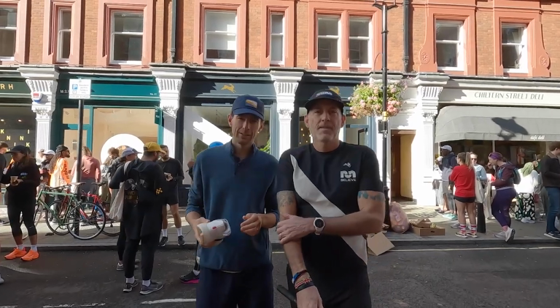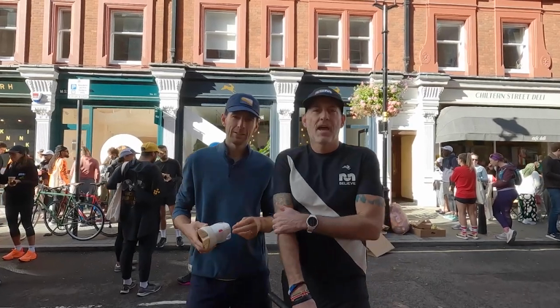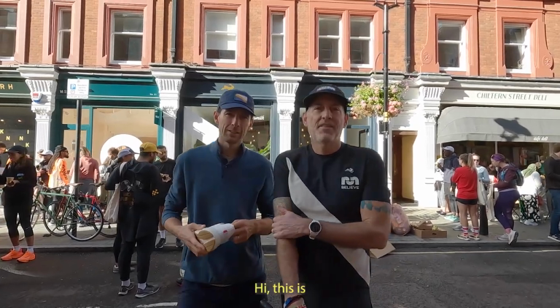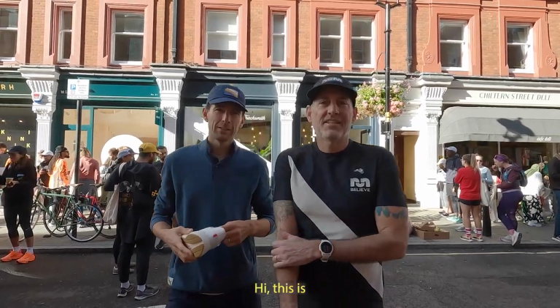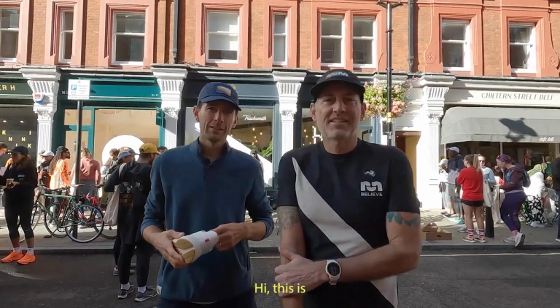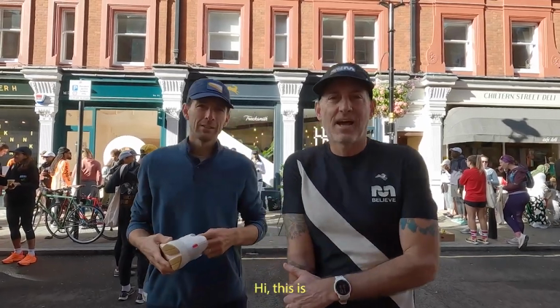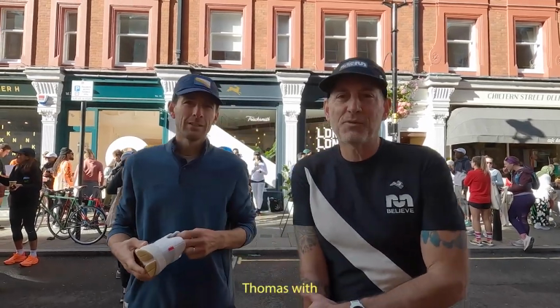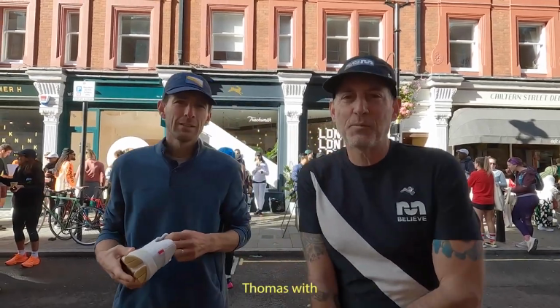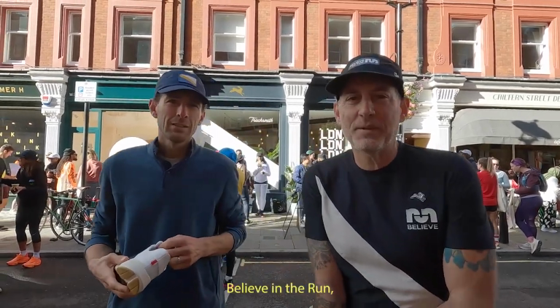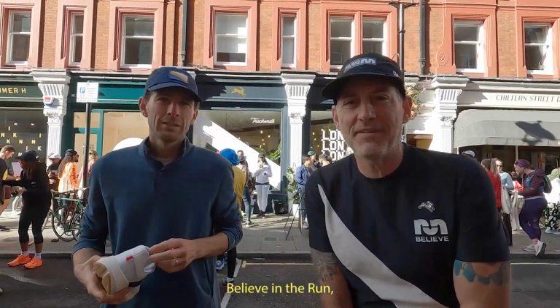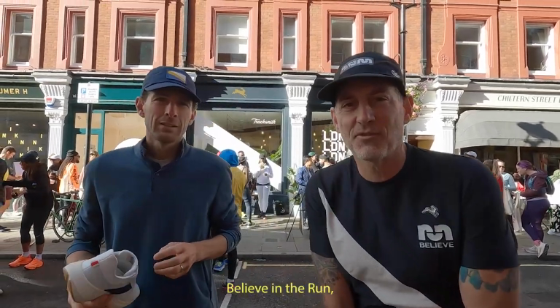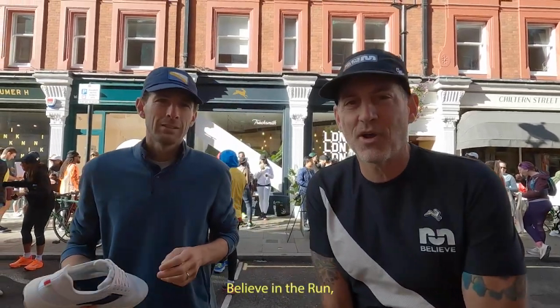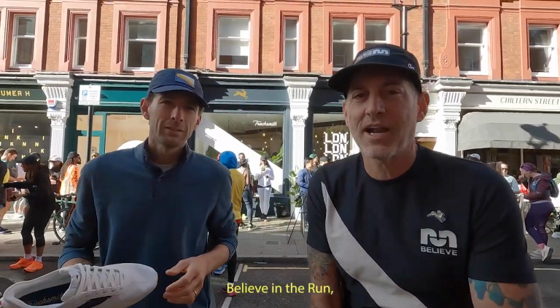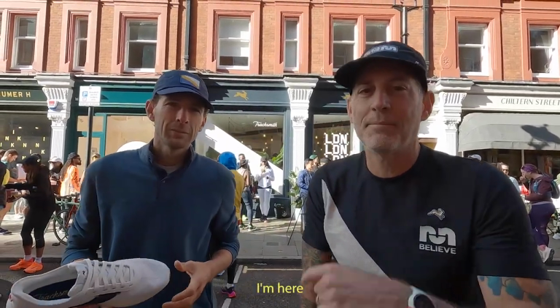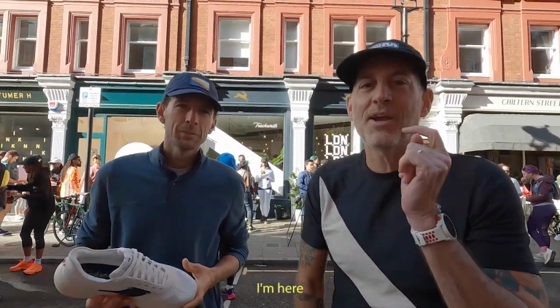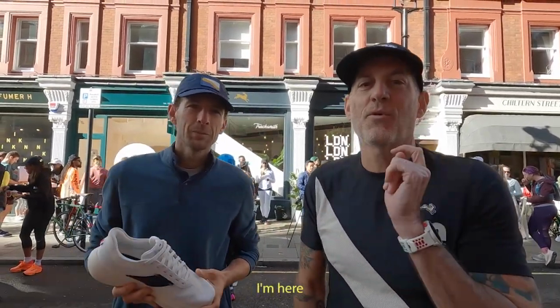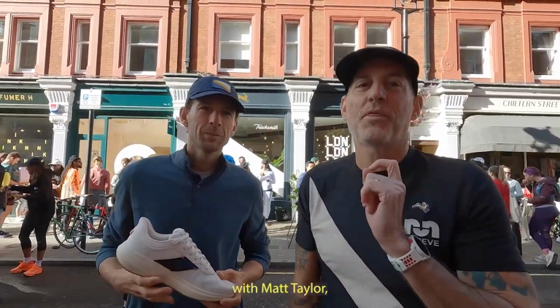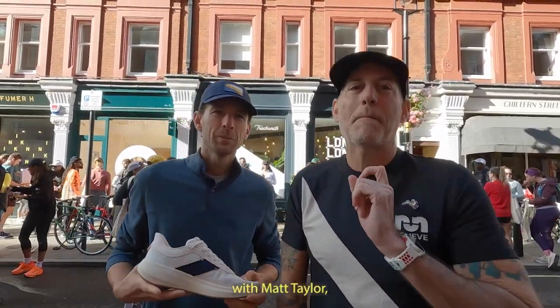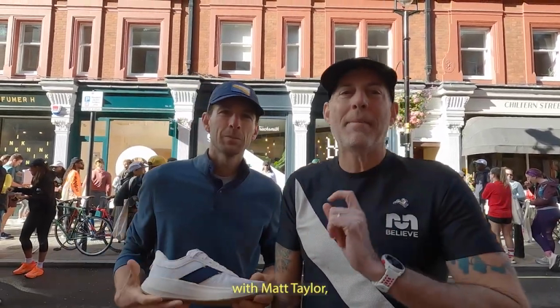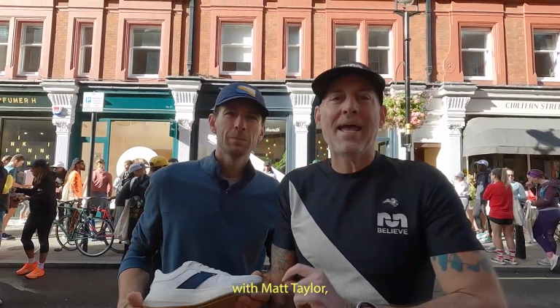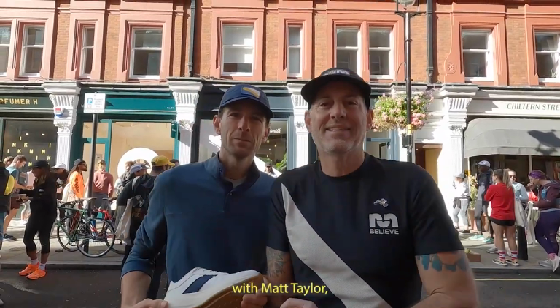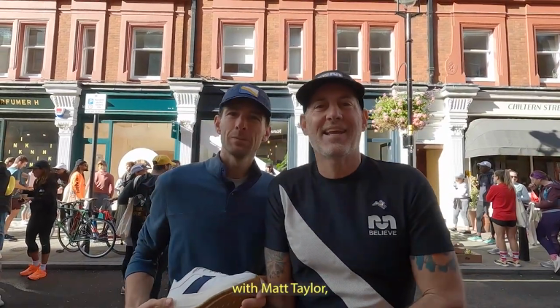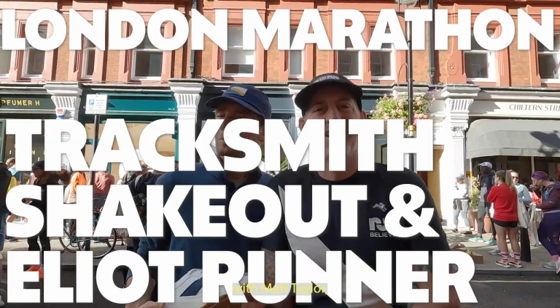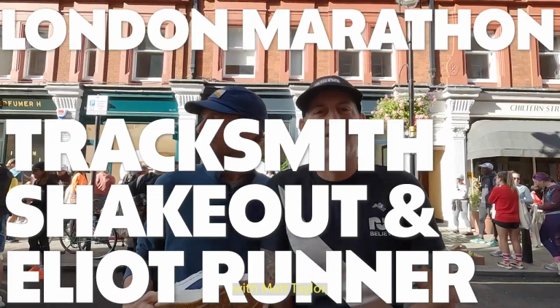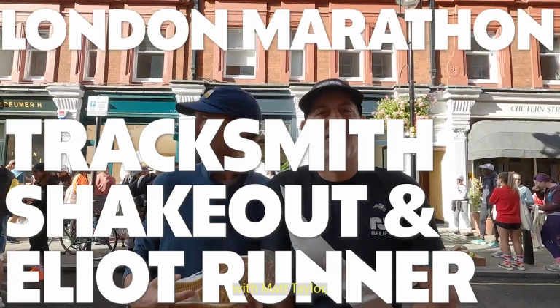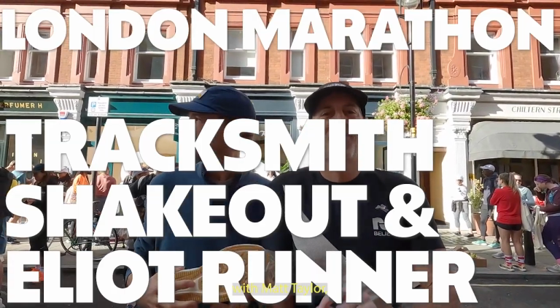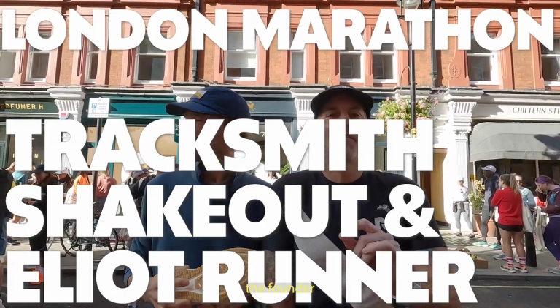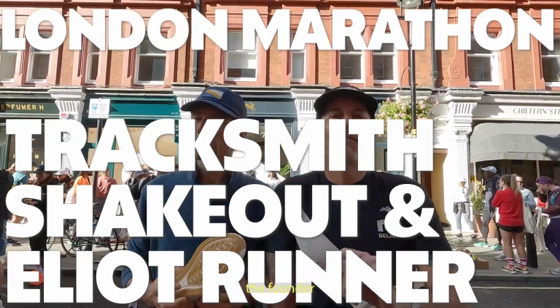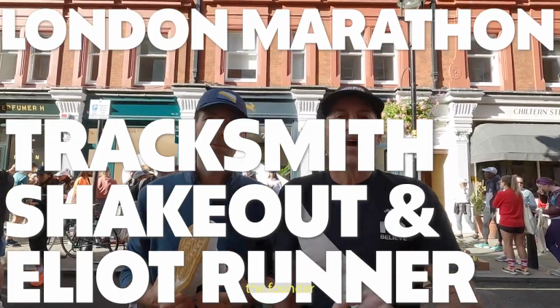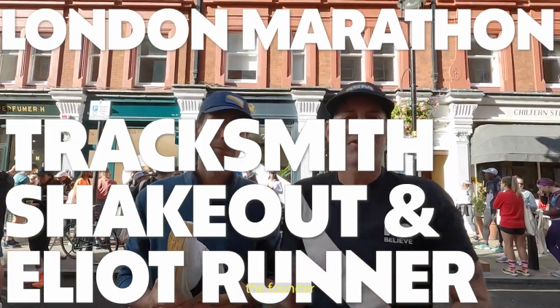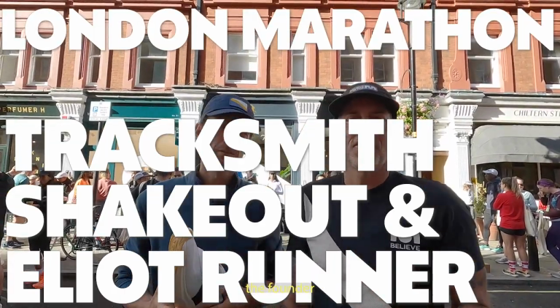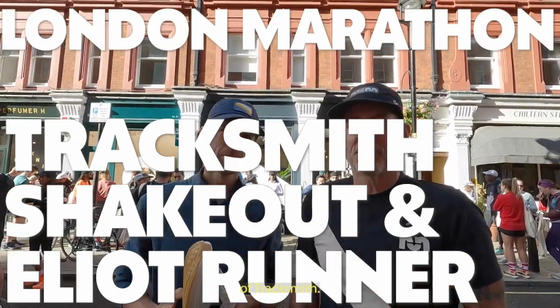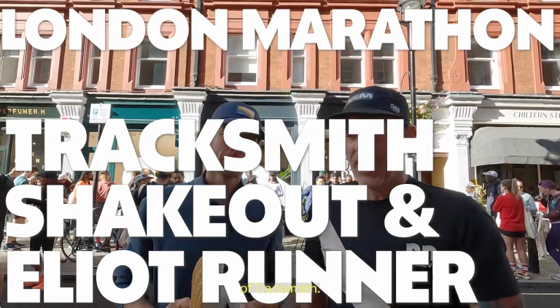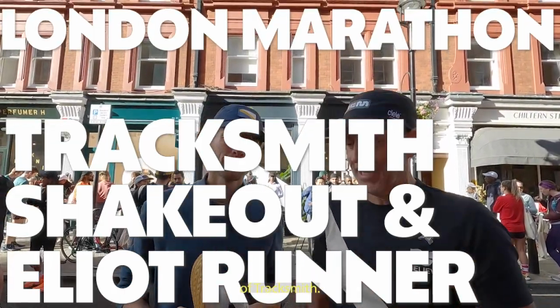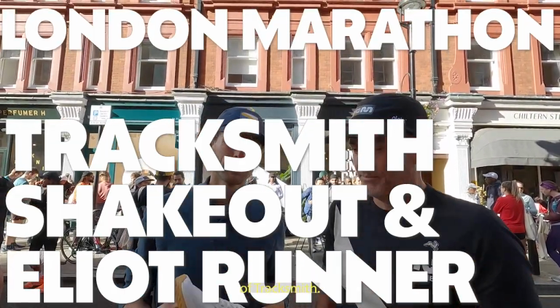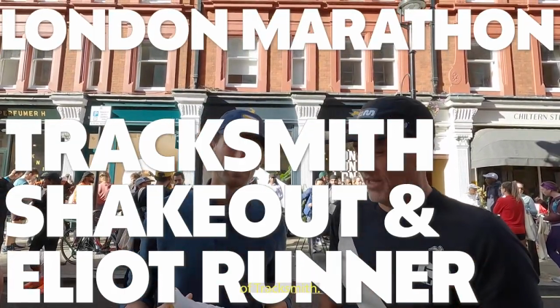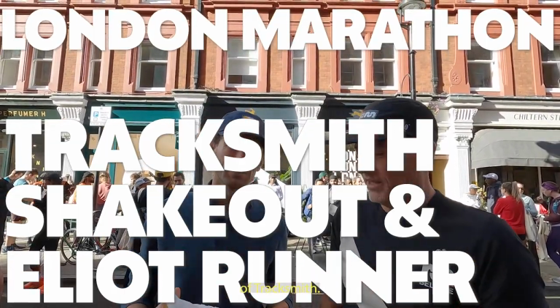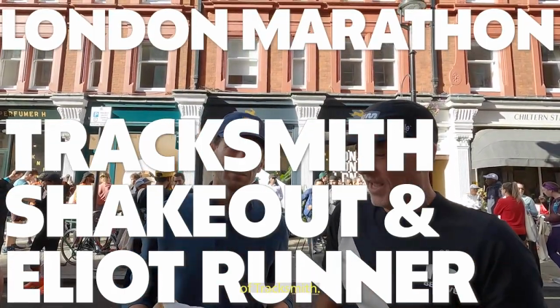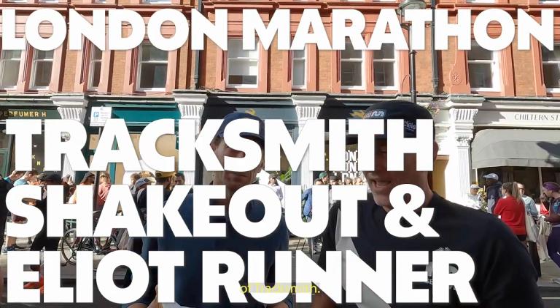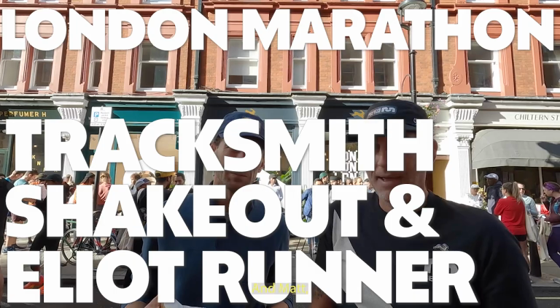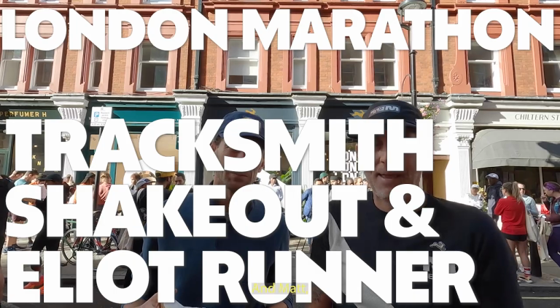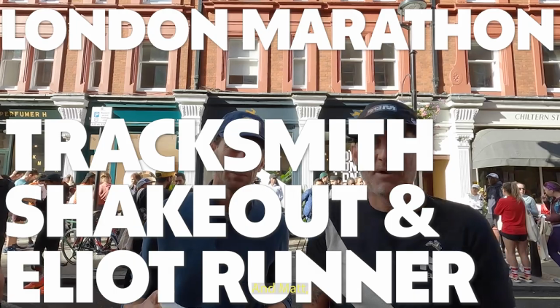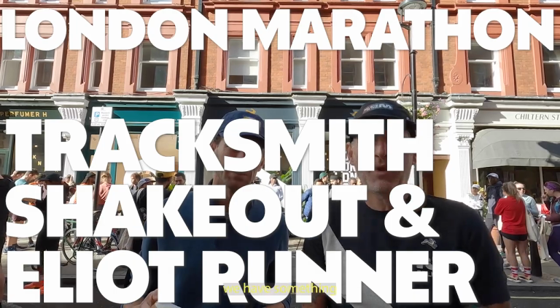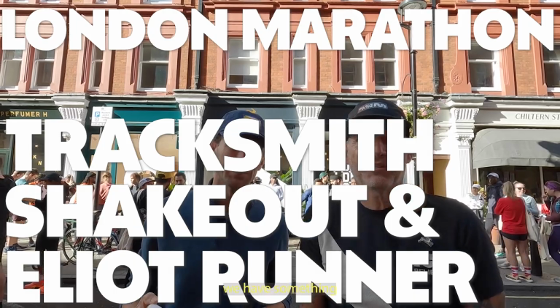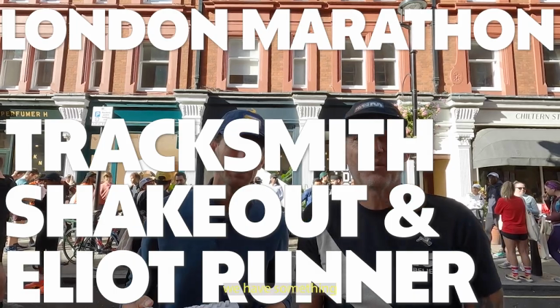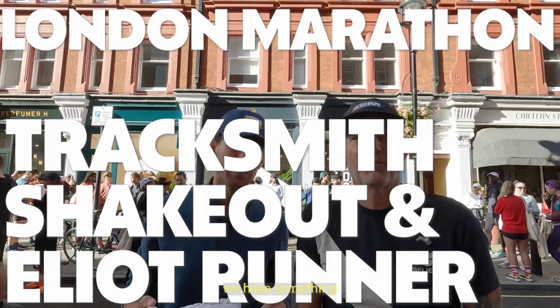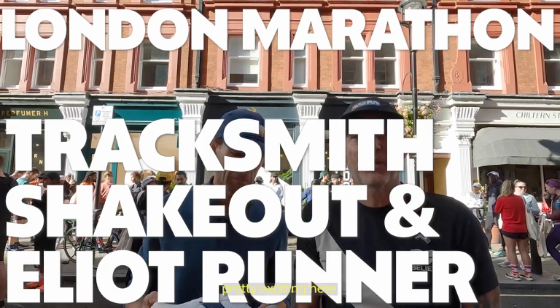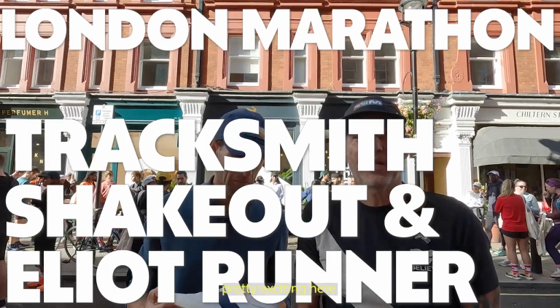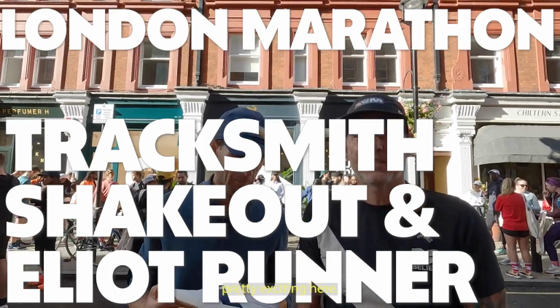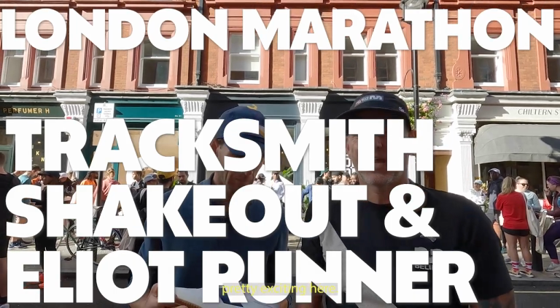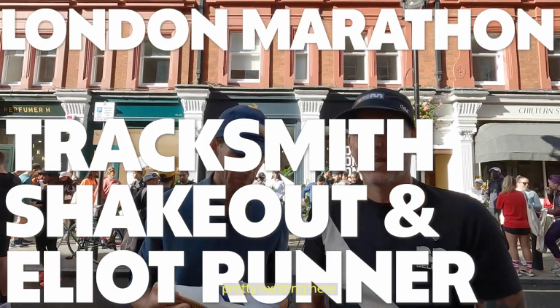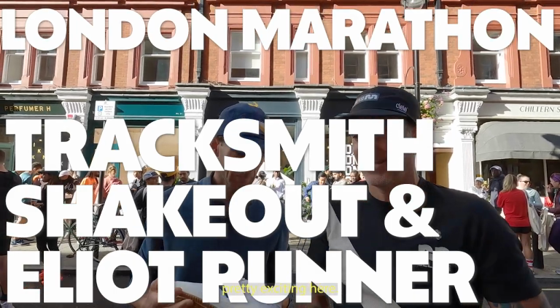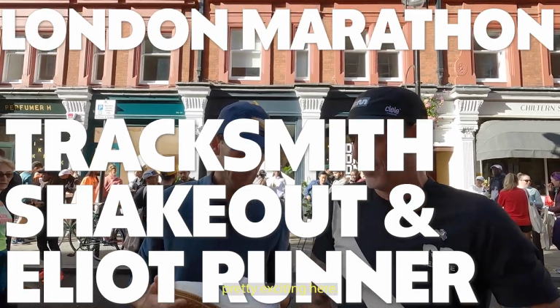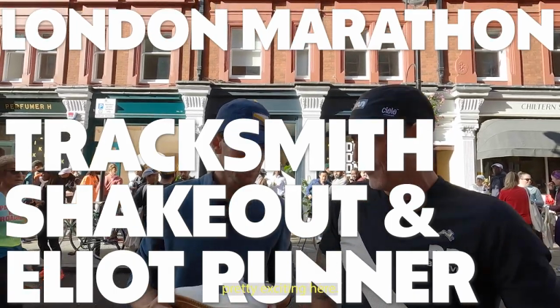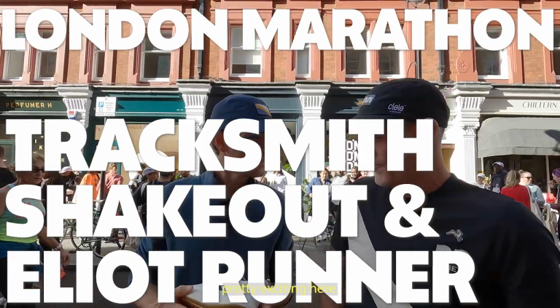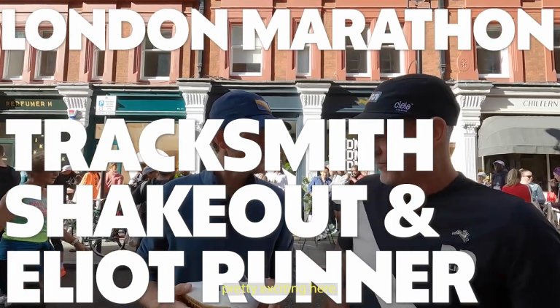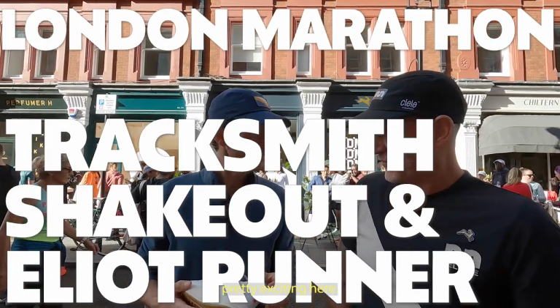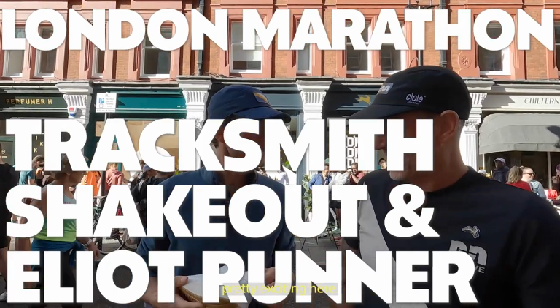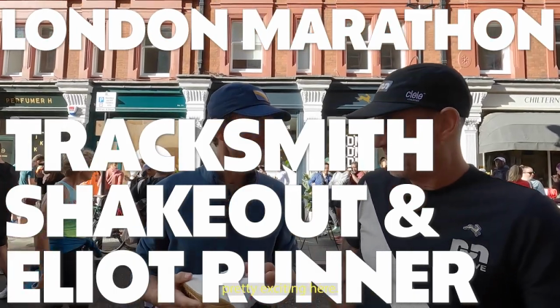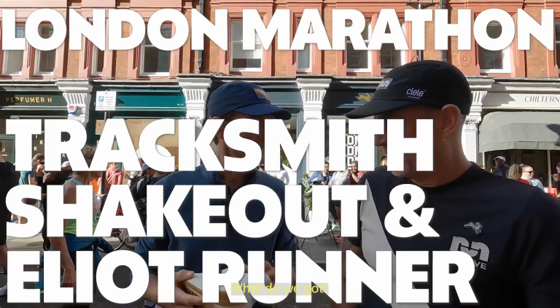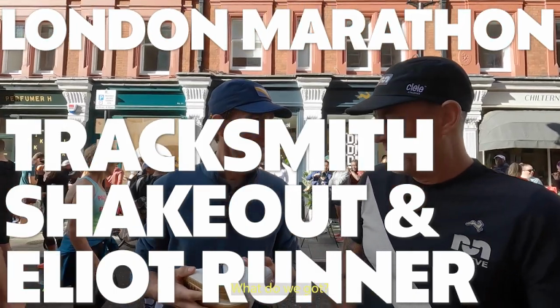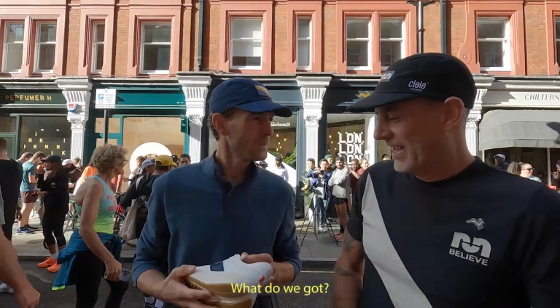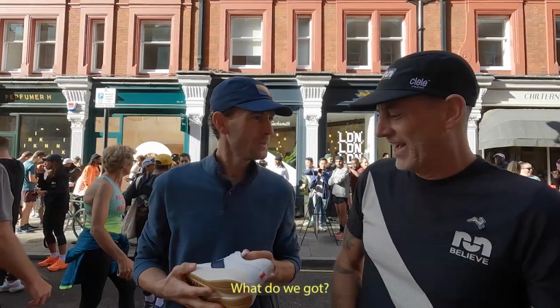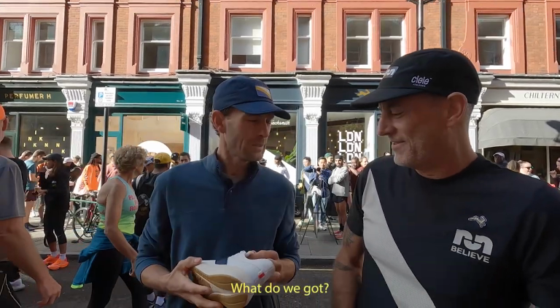Hi, this is Thomas from Believe It Run. I'm here with Matt Taylor, the founder of Tracksmith. And Matt, we have something pretty exciting here. What do we got?